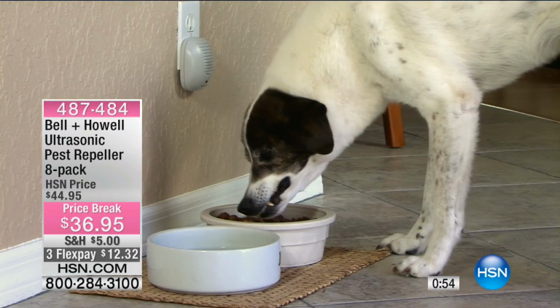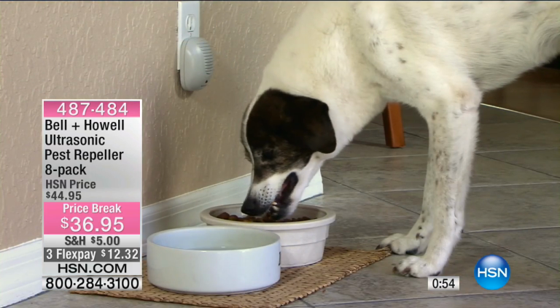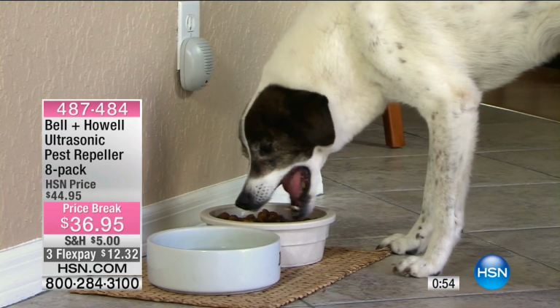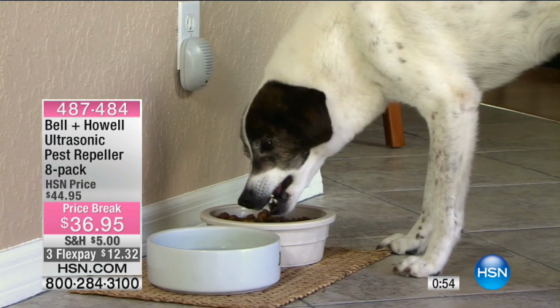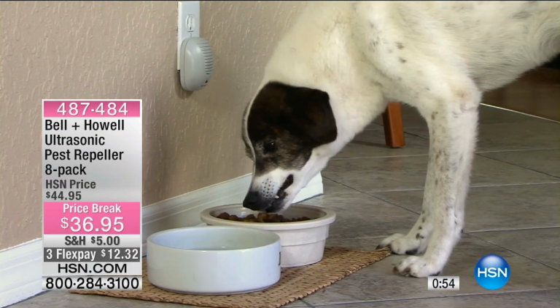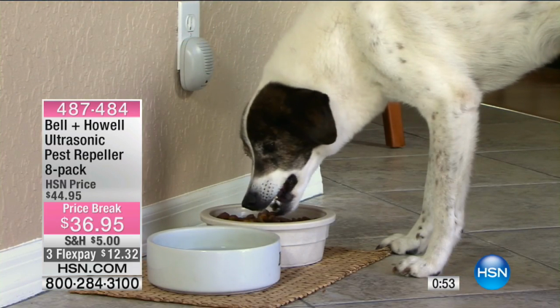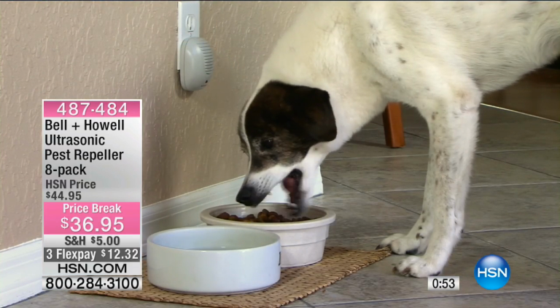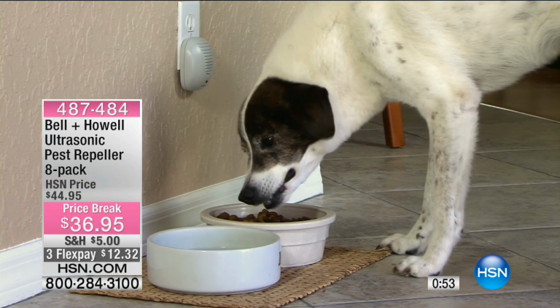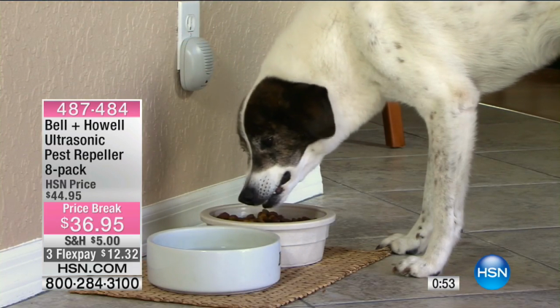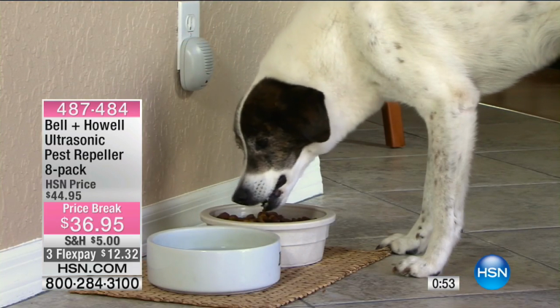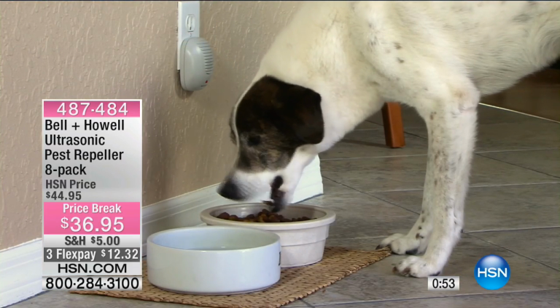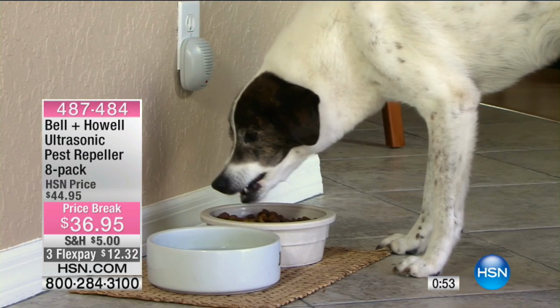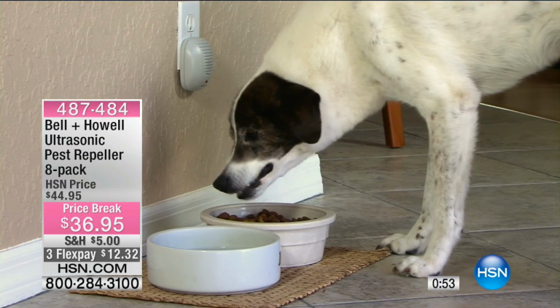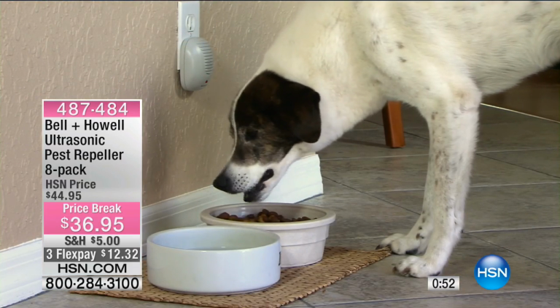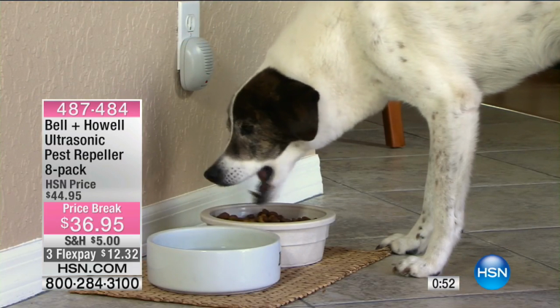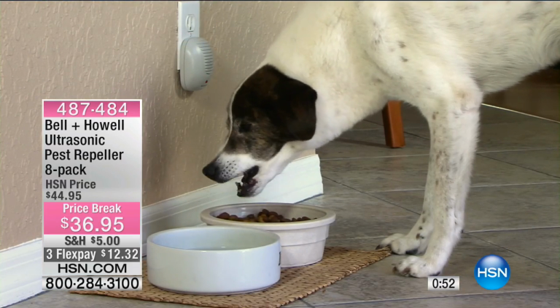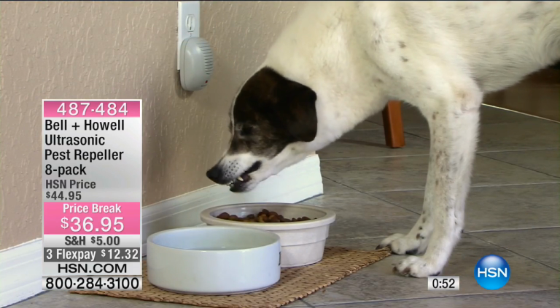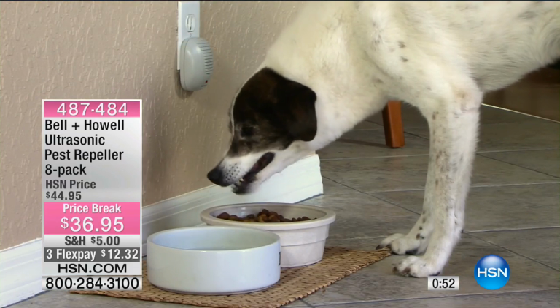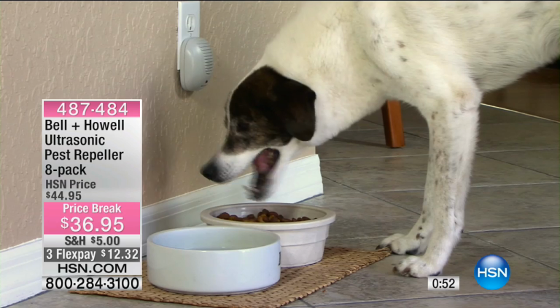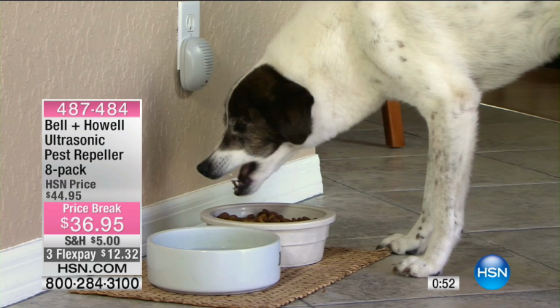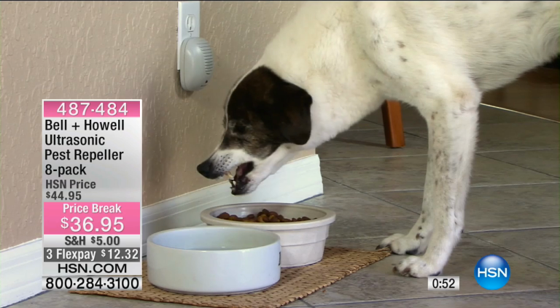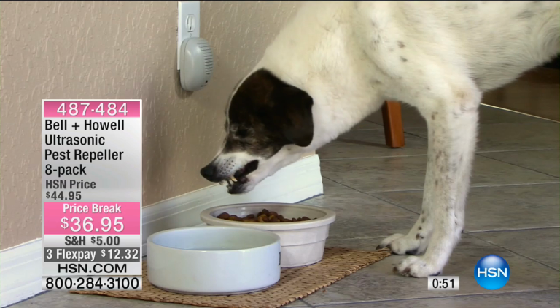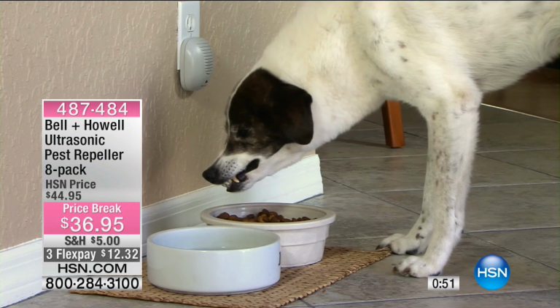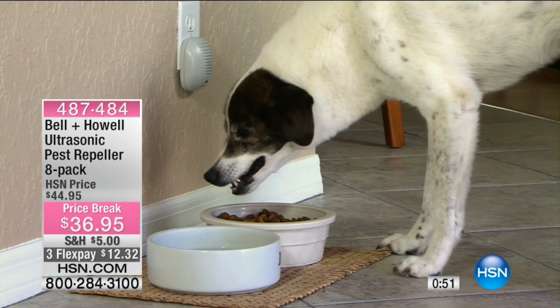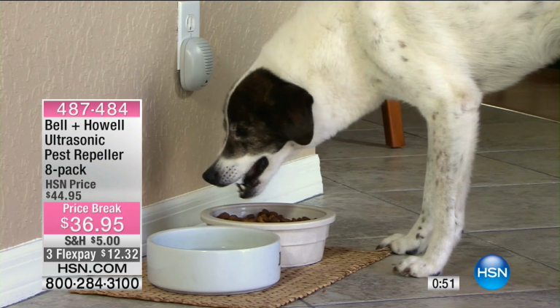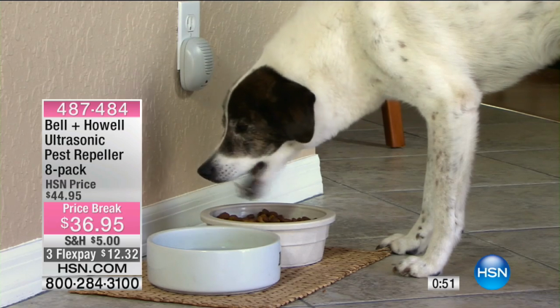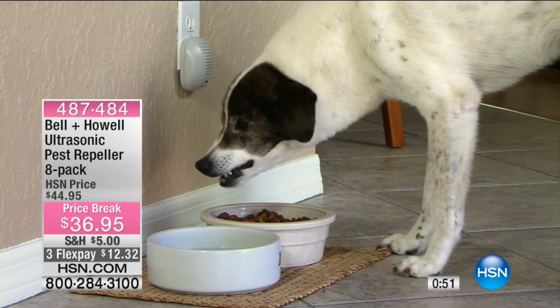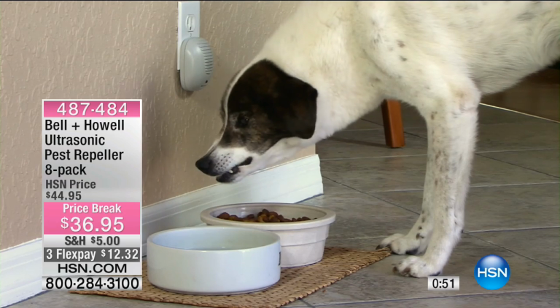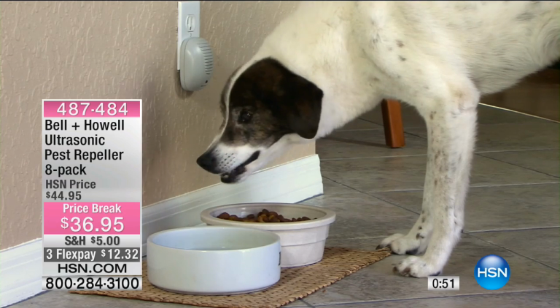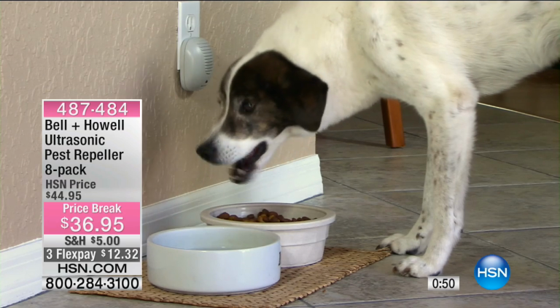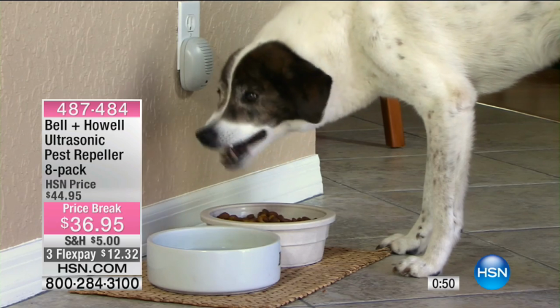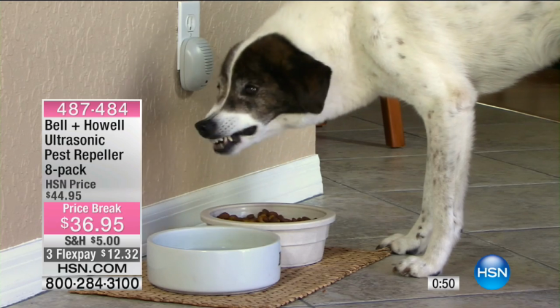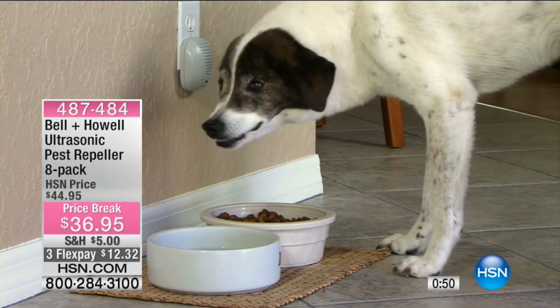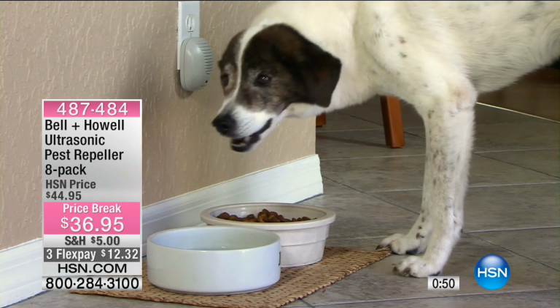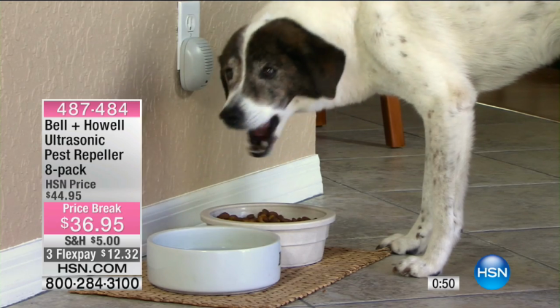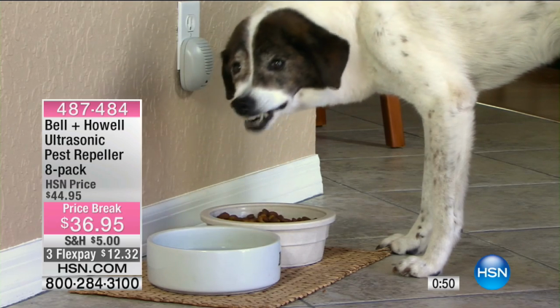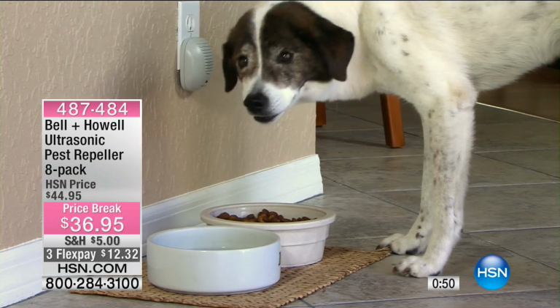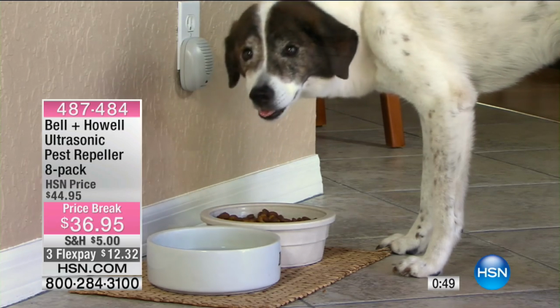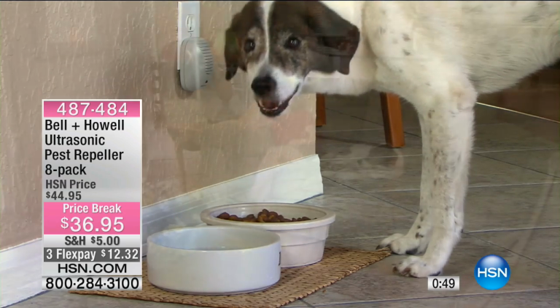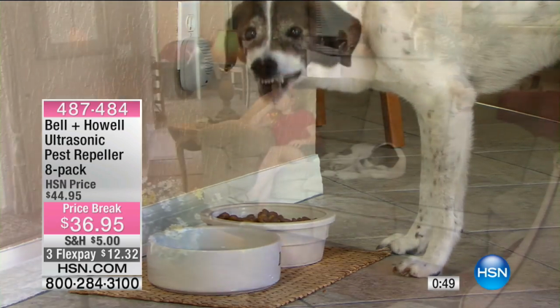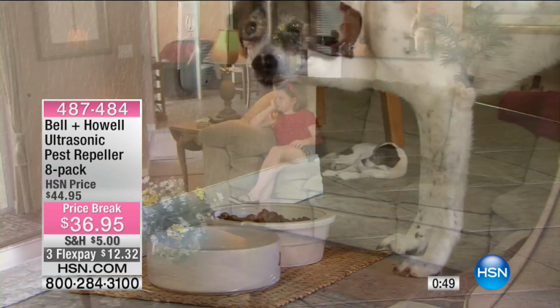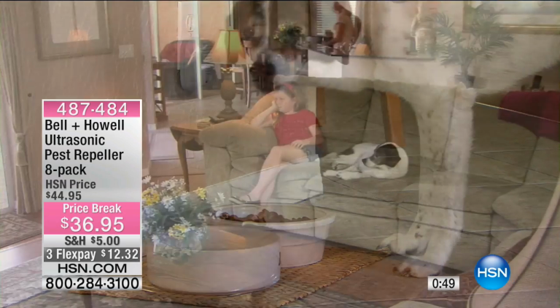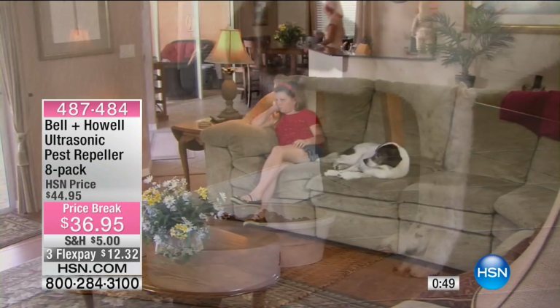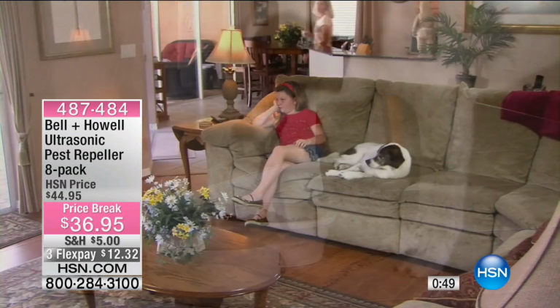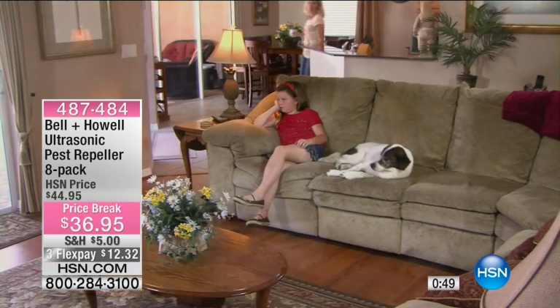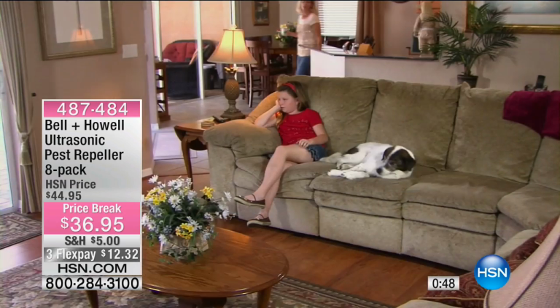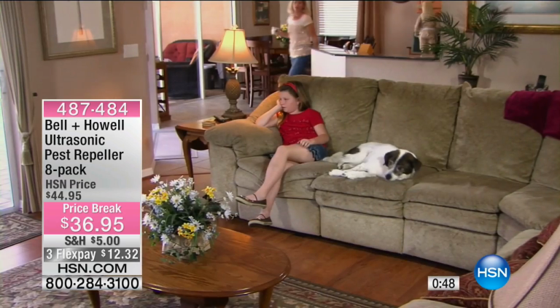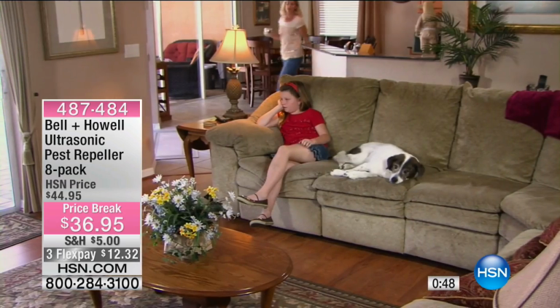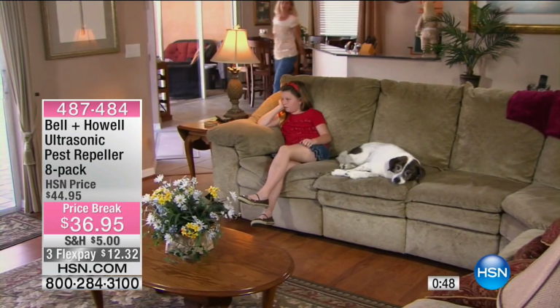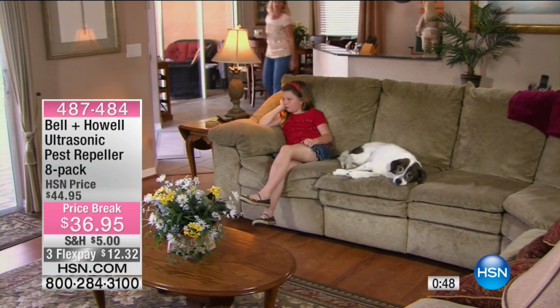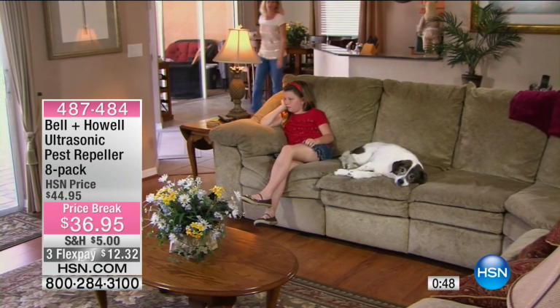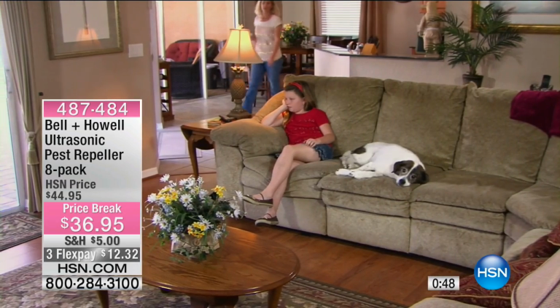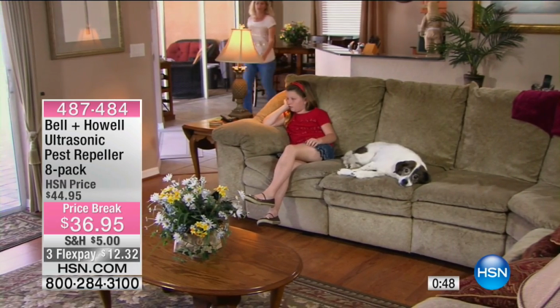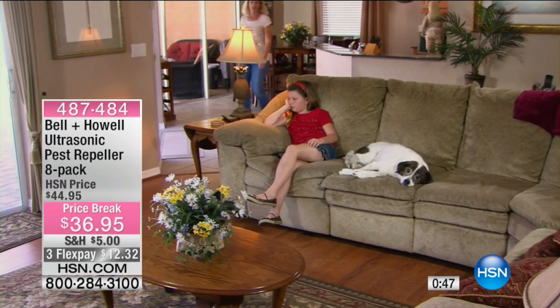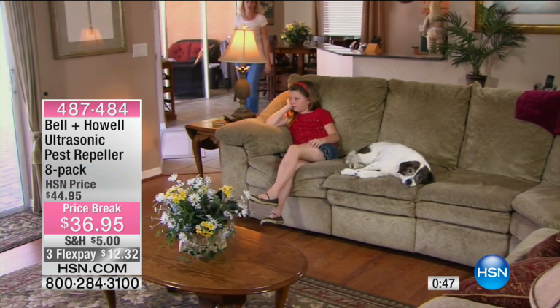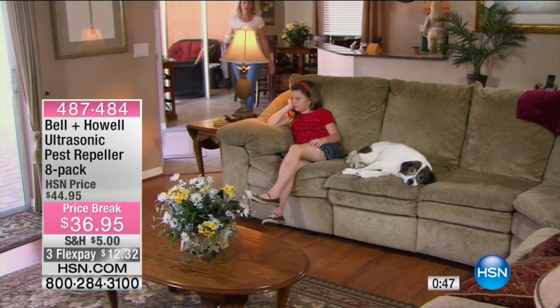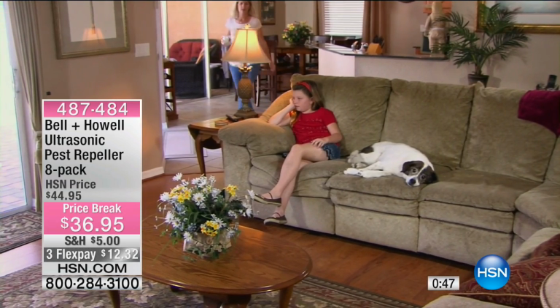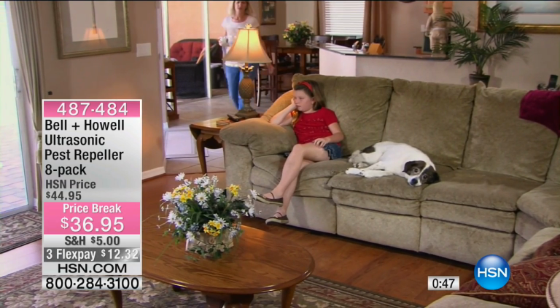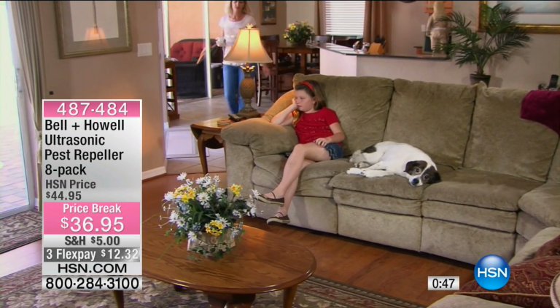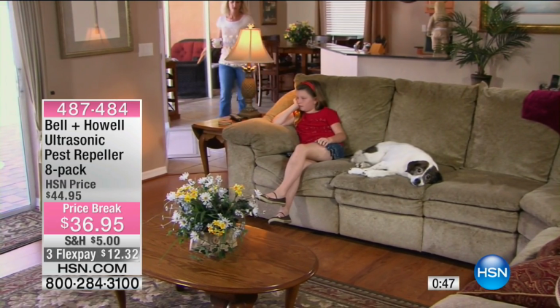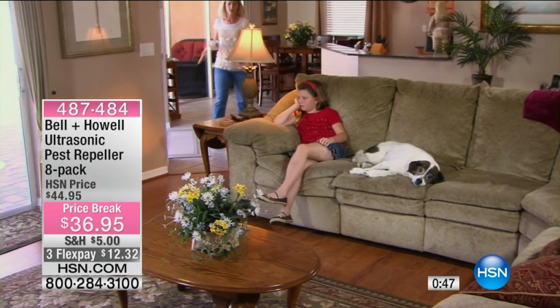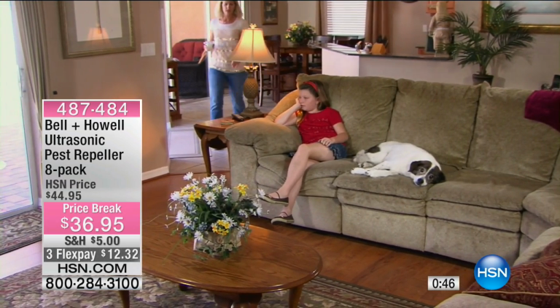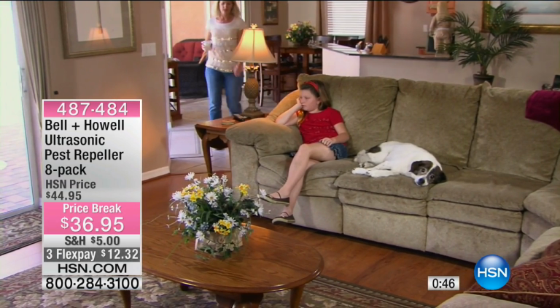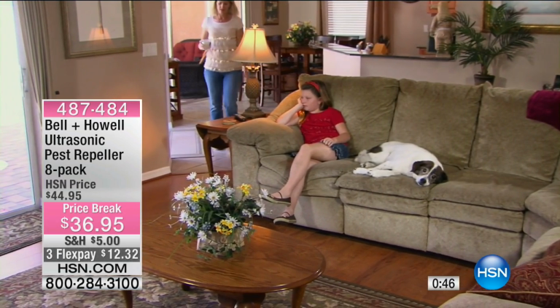All you're saying is the only thing I want in my house is my family and my dog or my cat. I don't want you here. That's all.